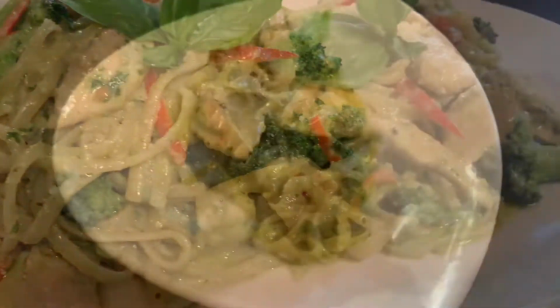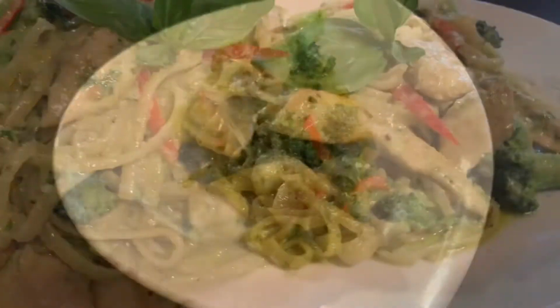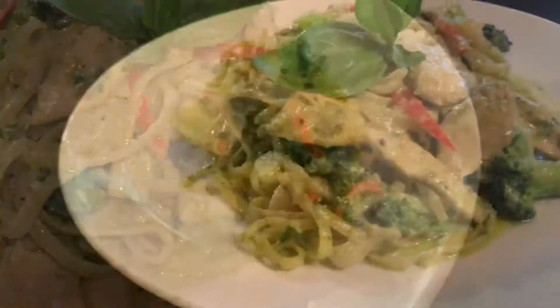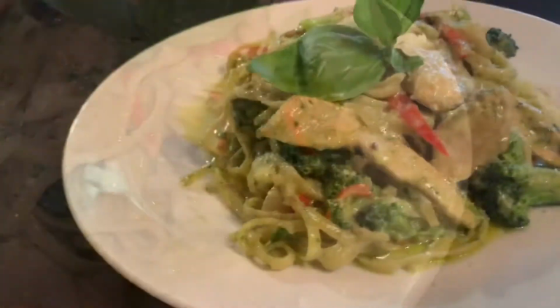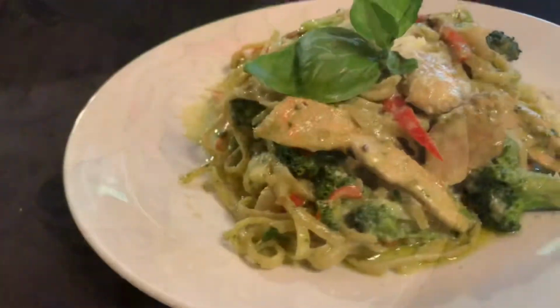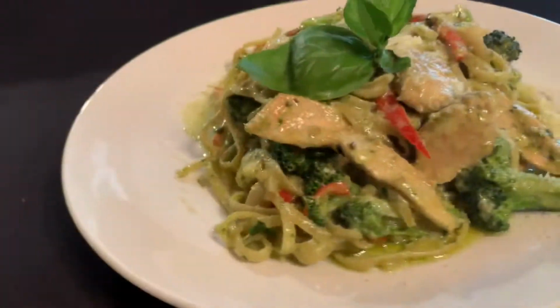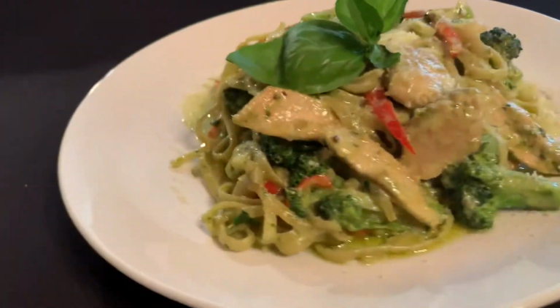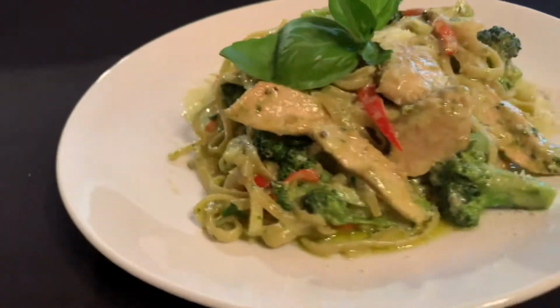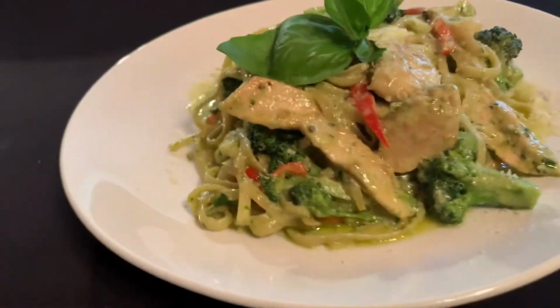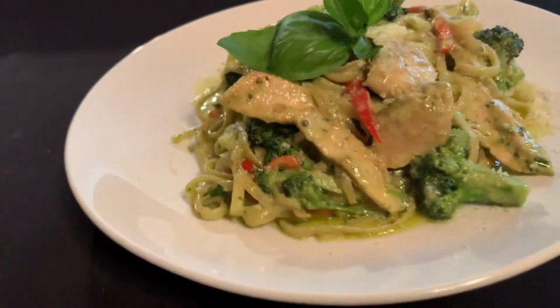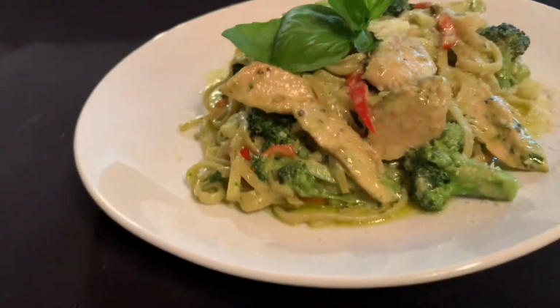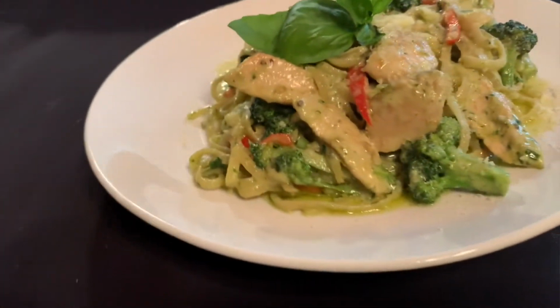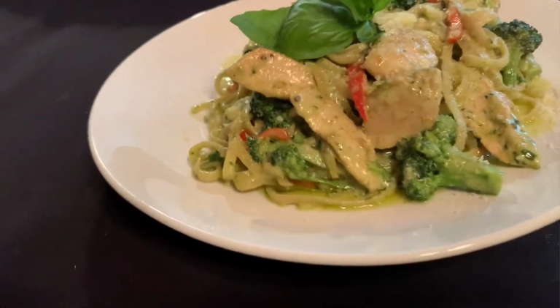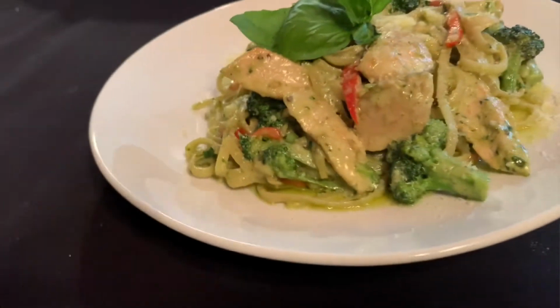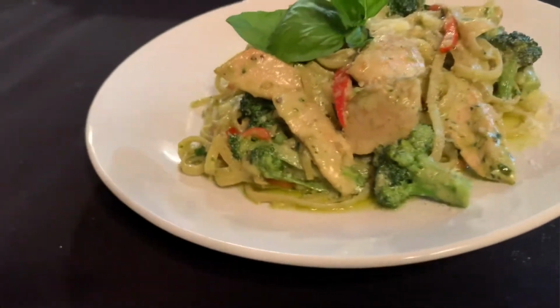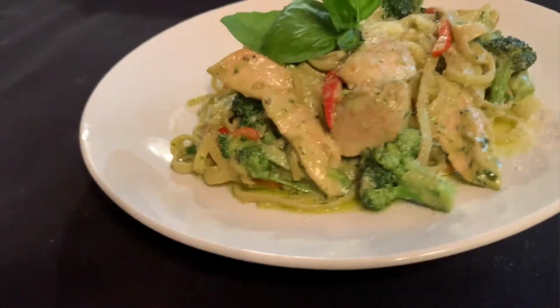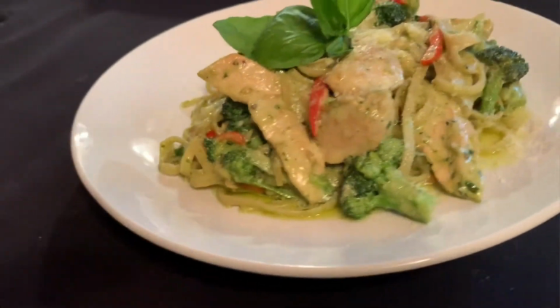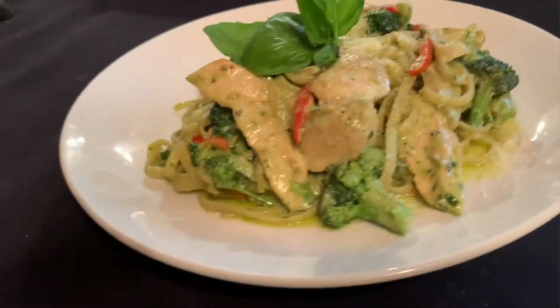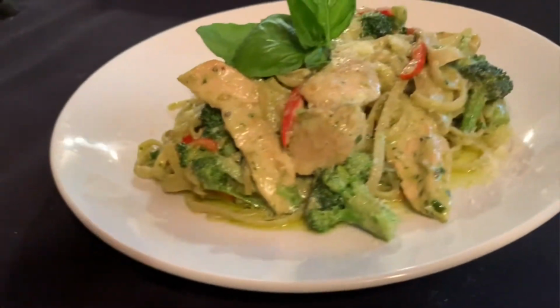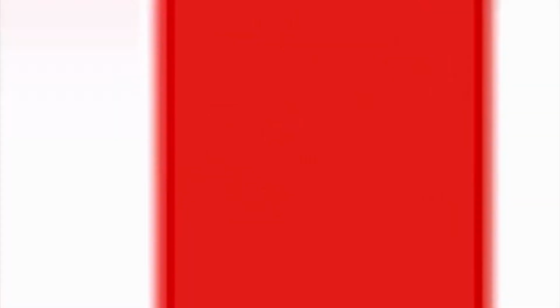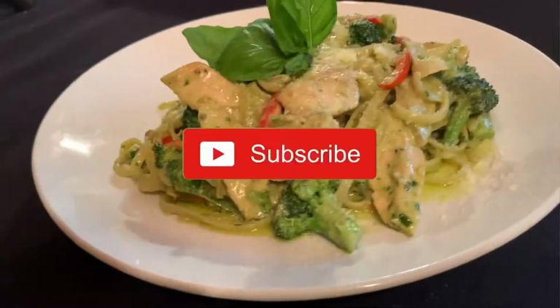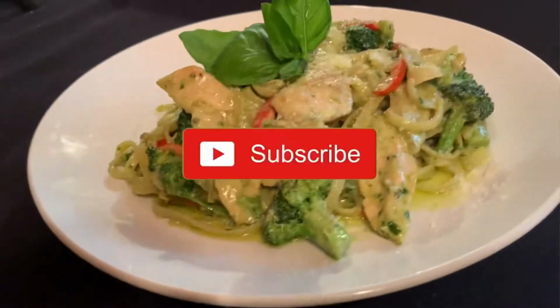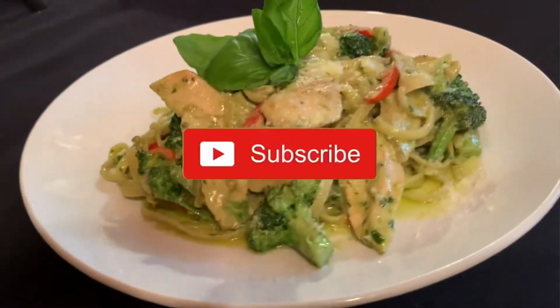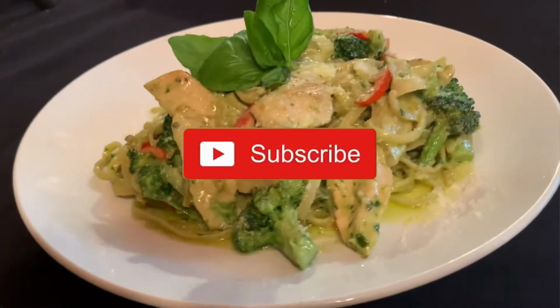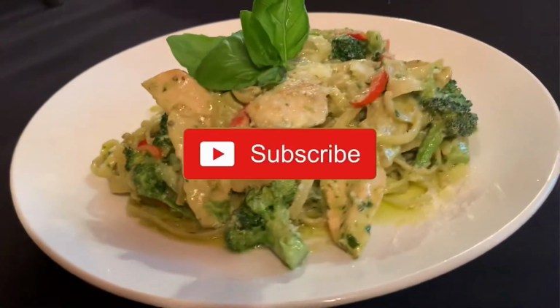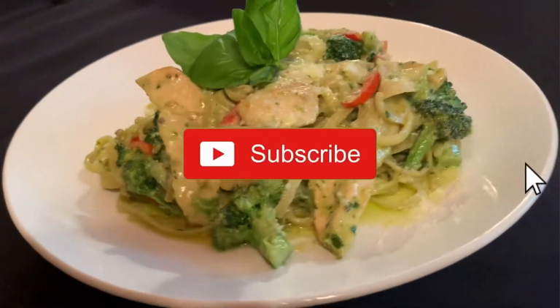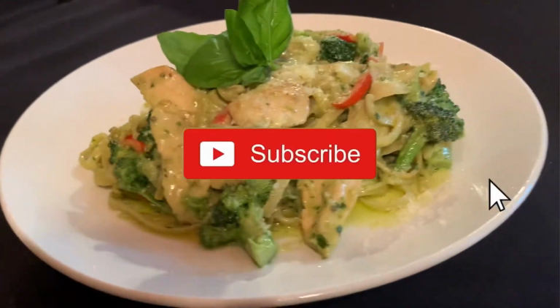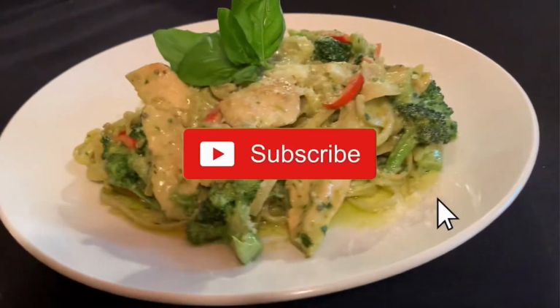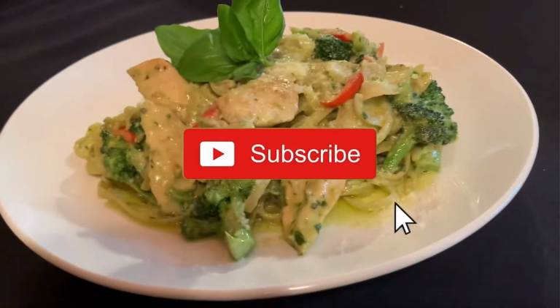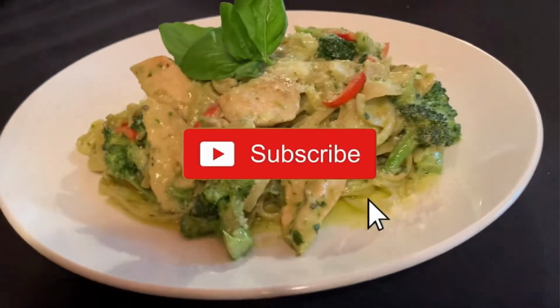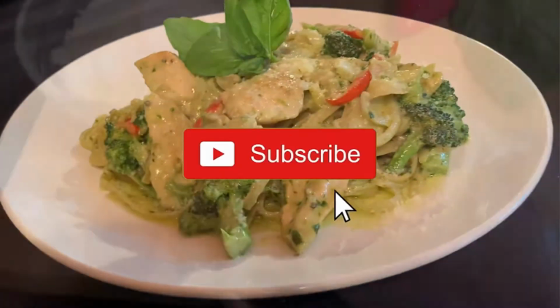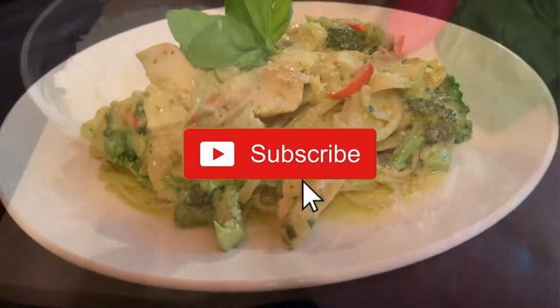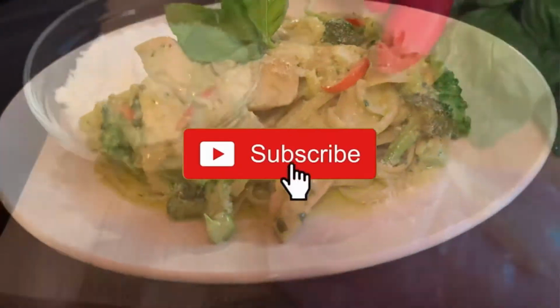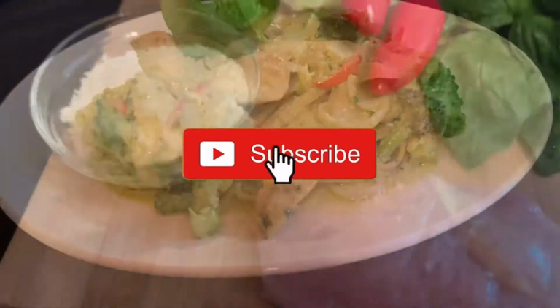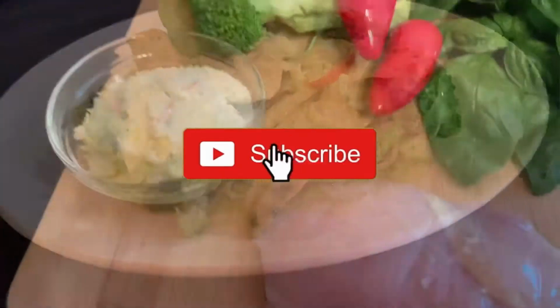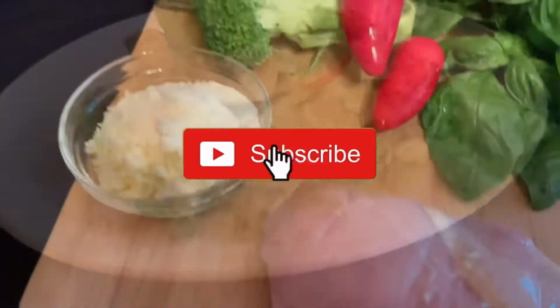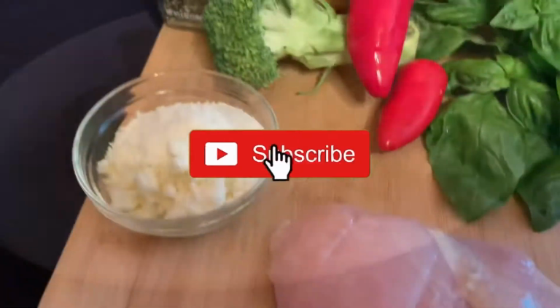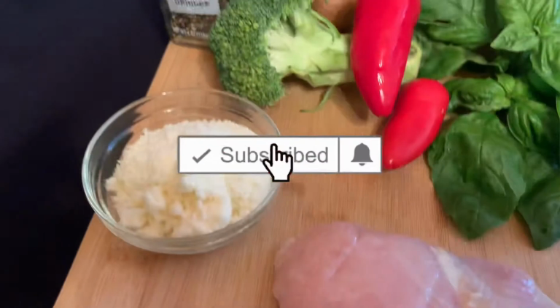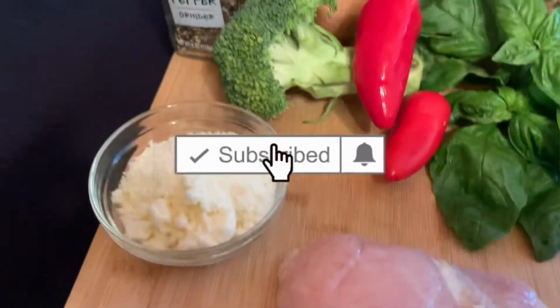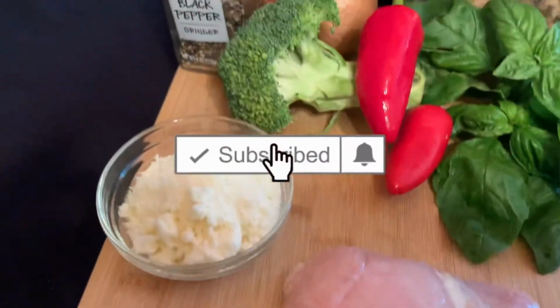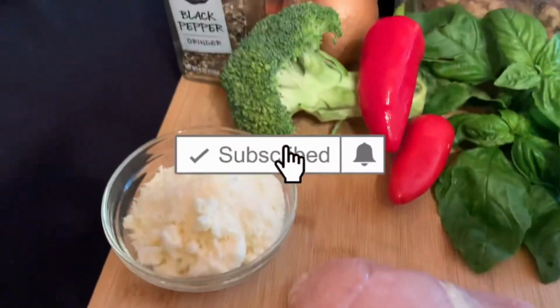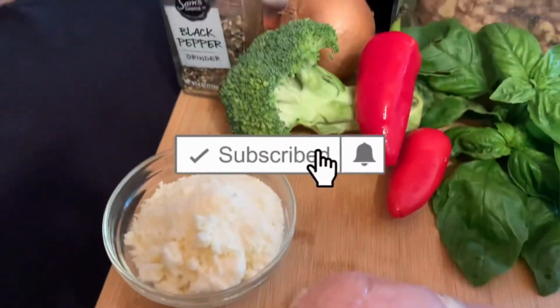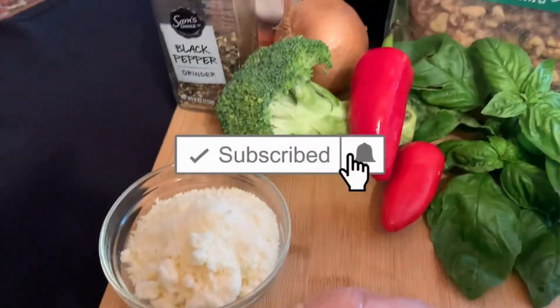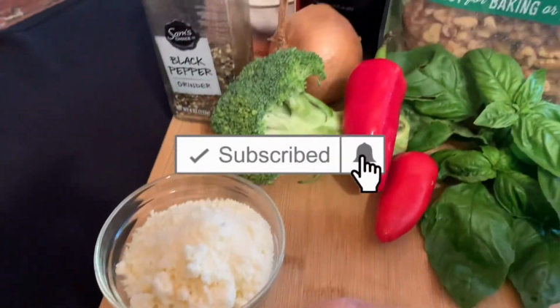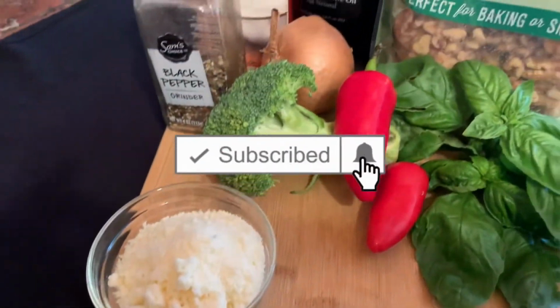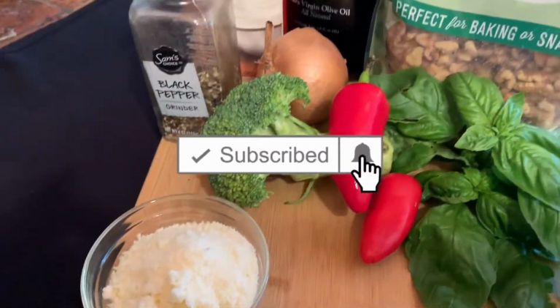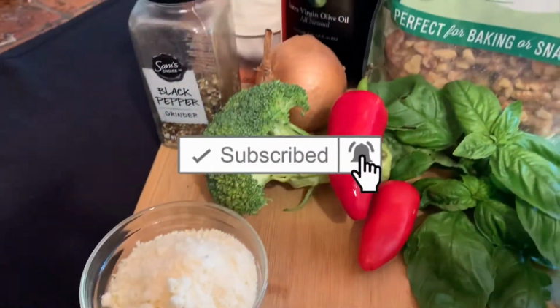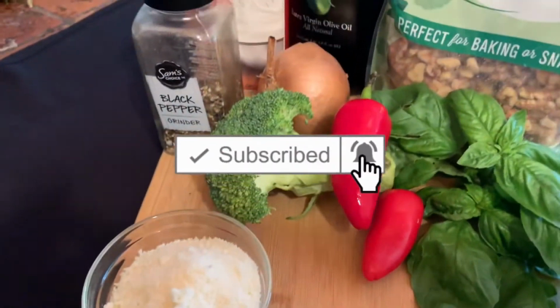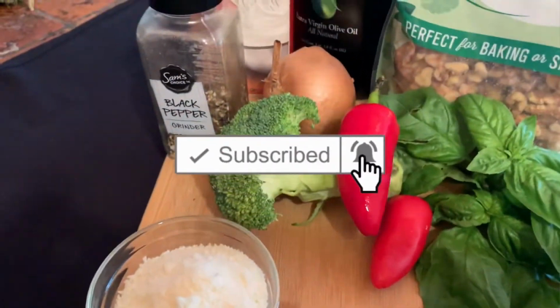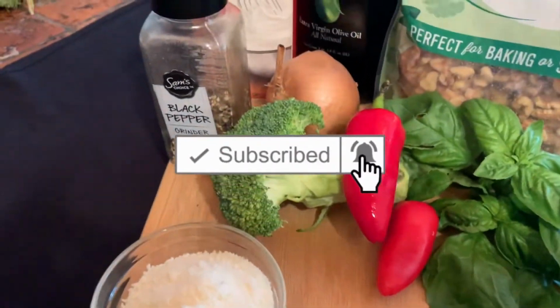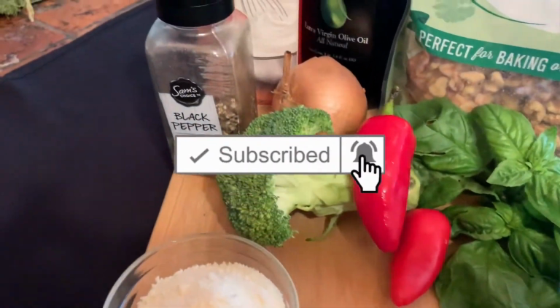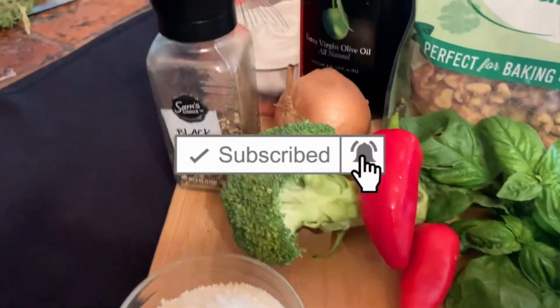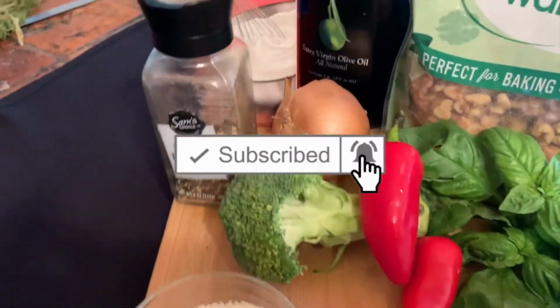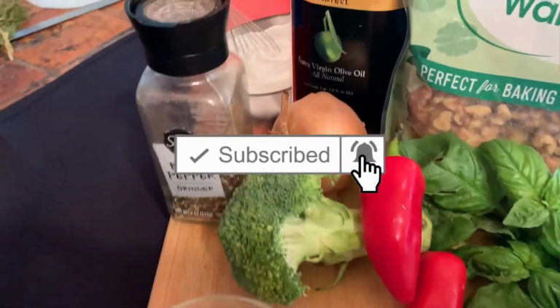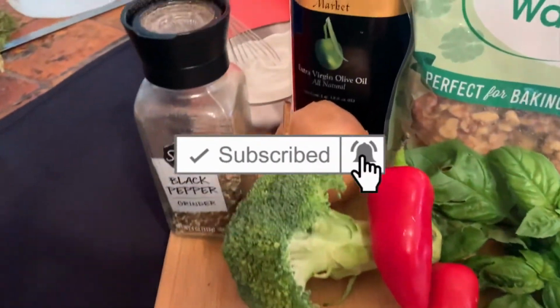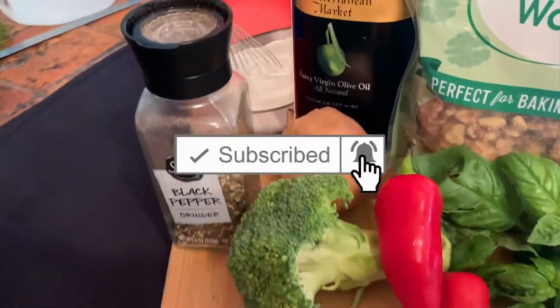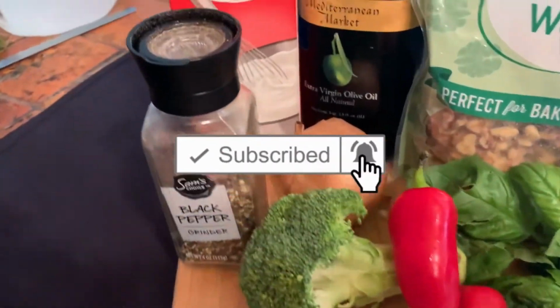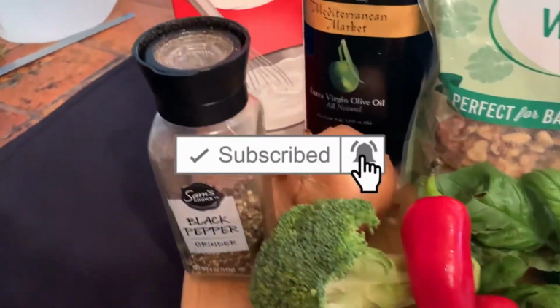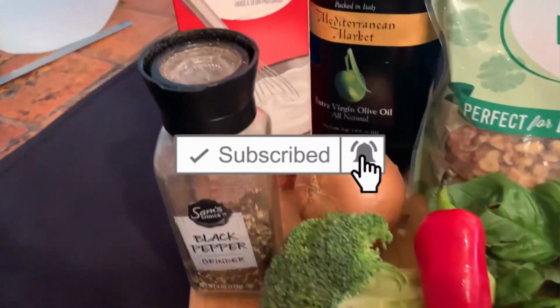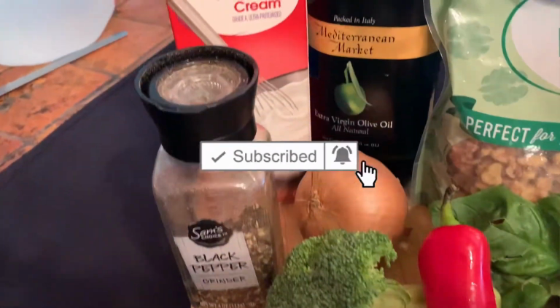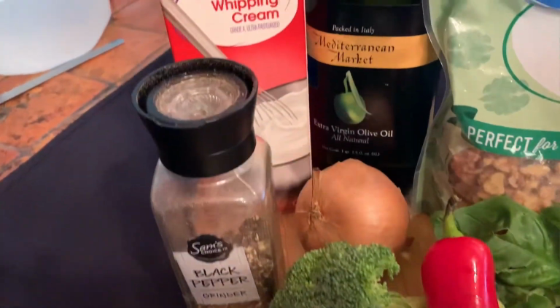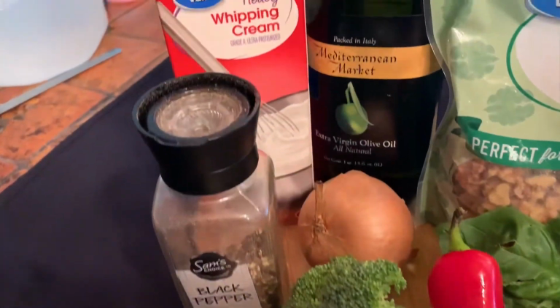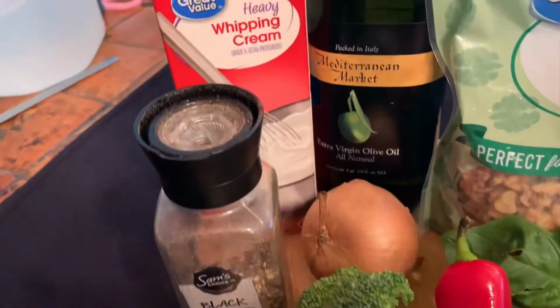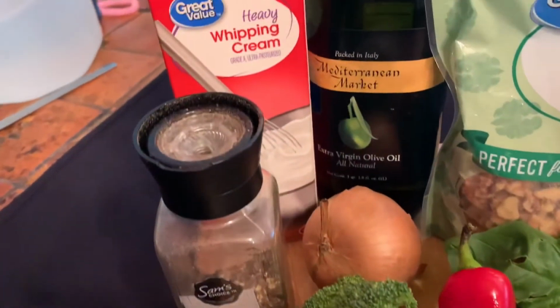If you haven't subscribed to my channel, you can do that now. Hit that notifications bell and you'll be notified every time I release a new video.